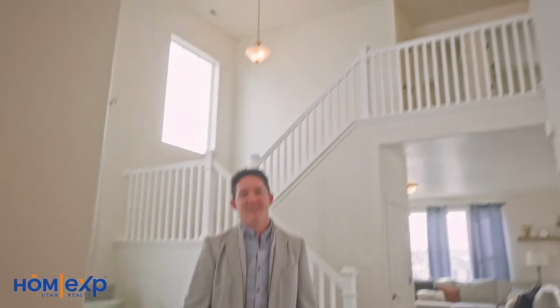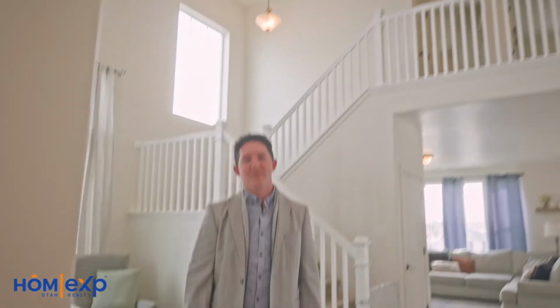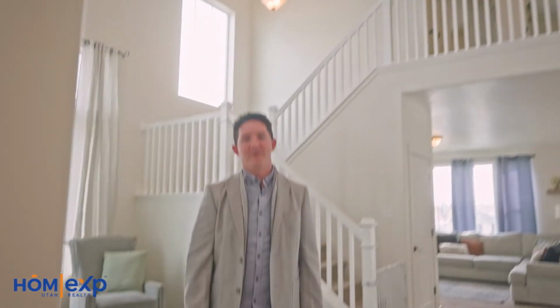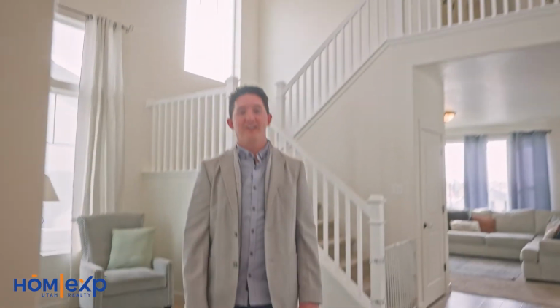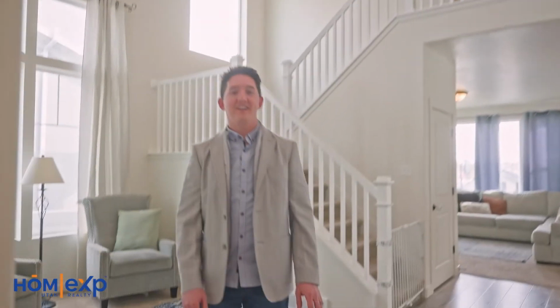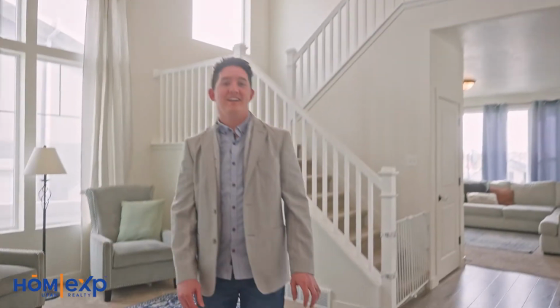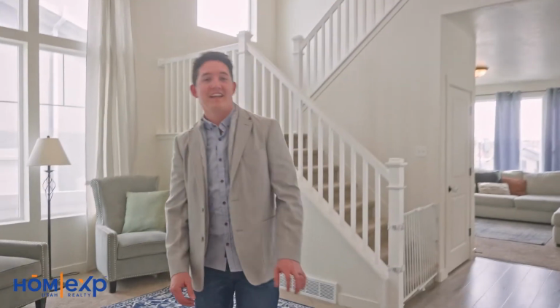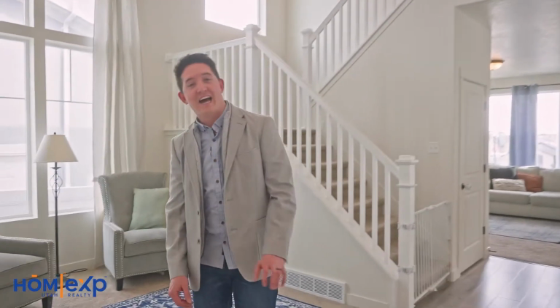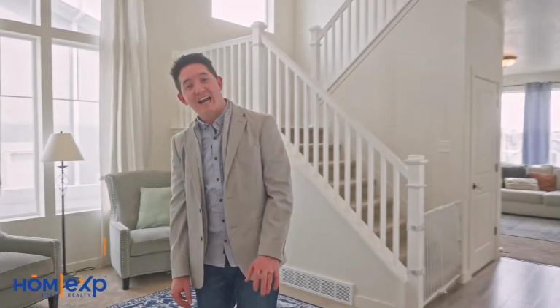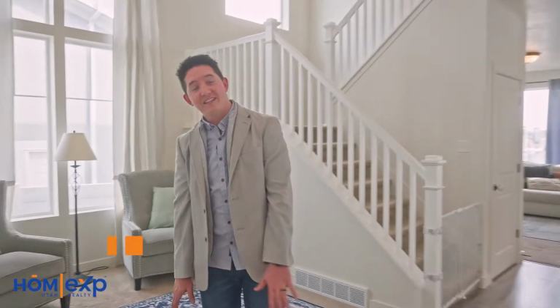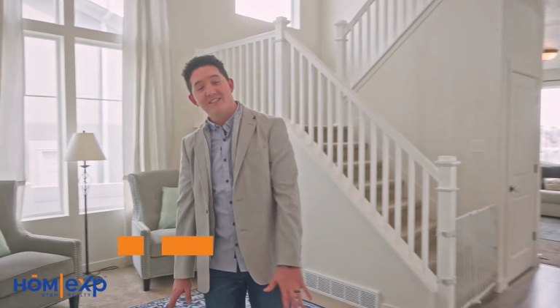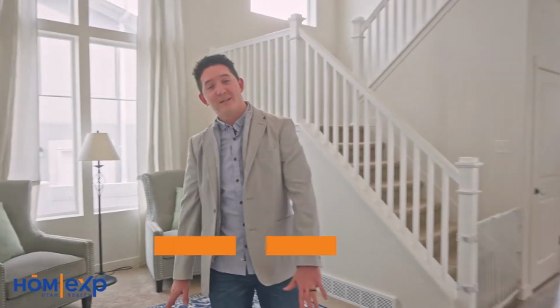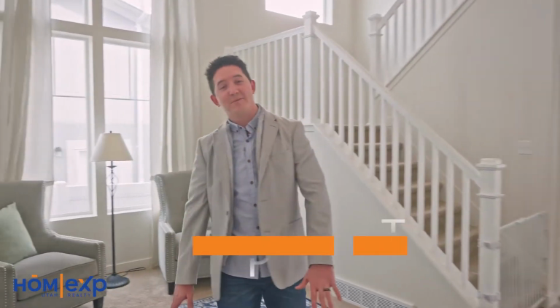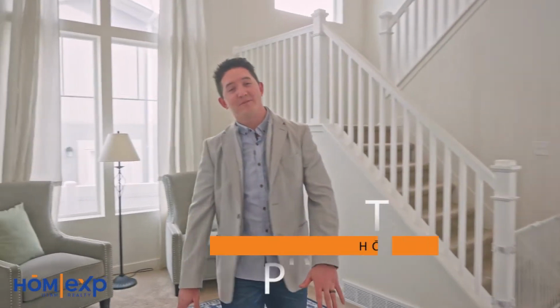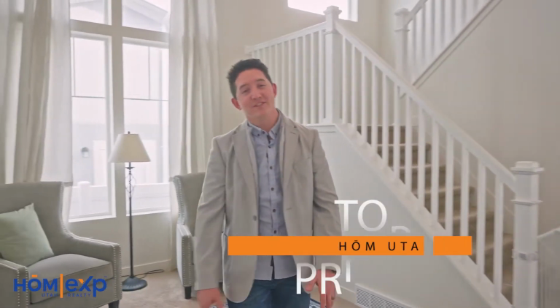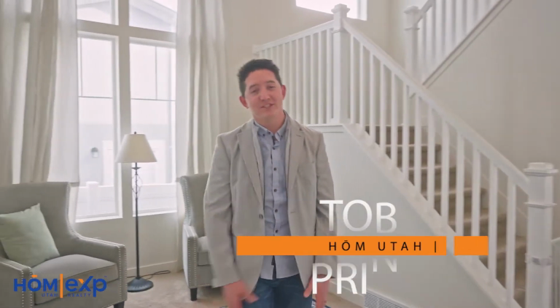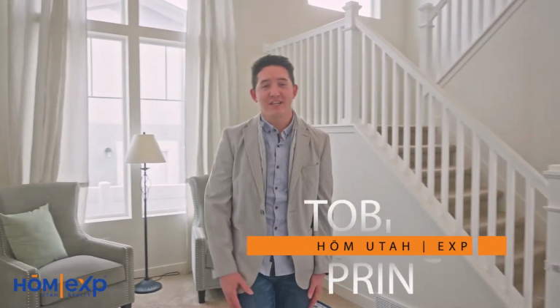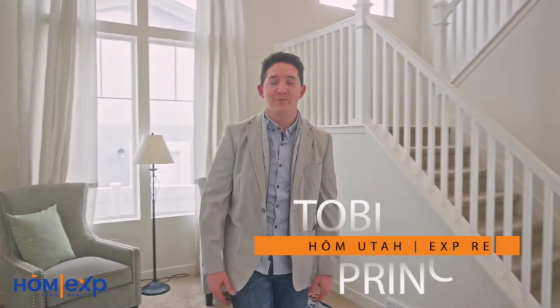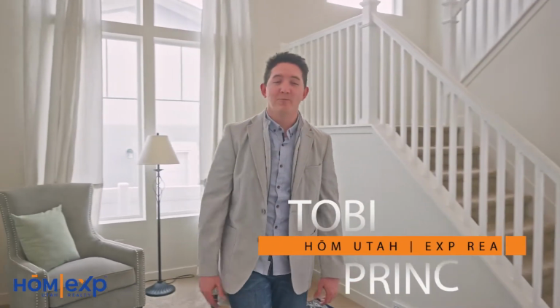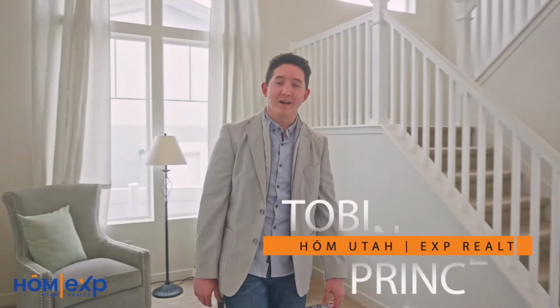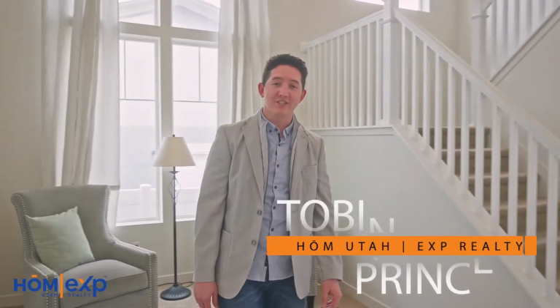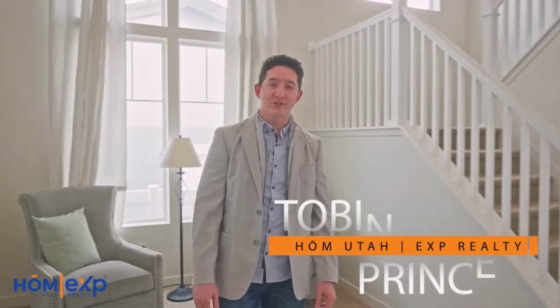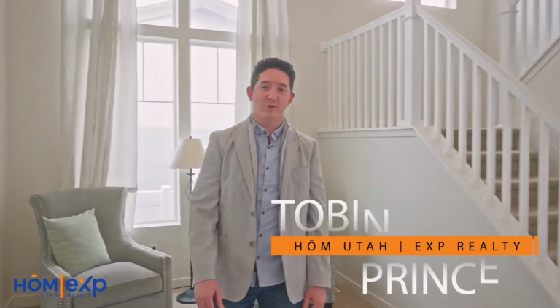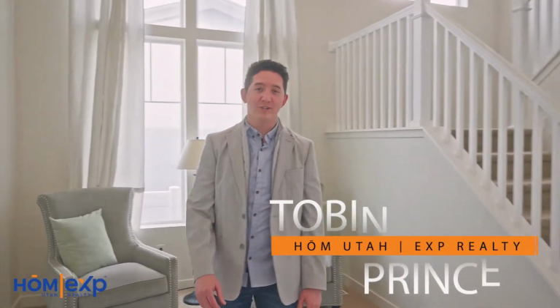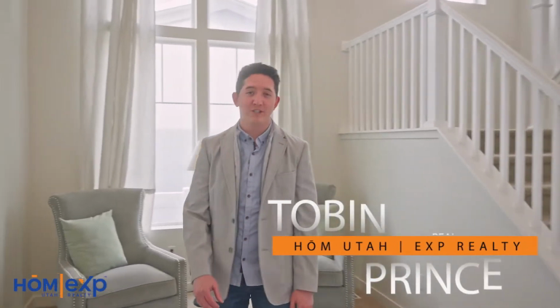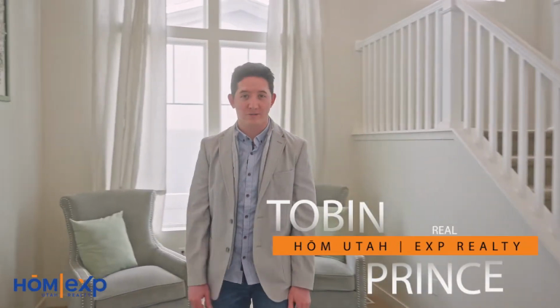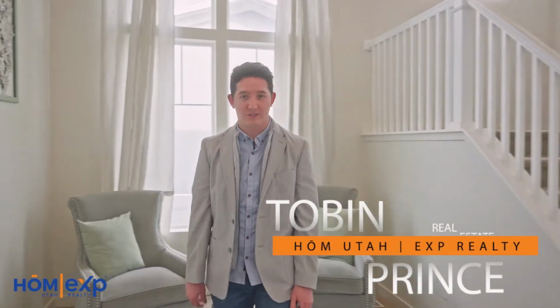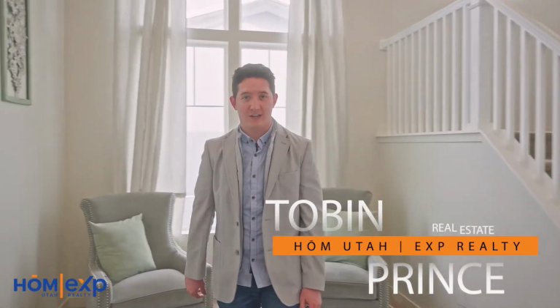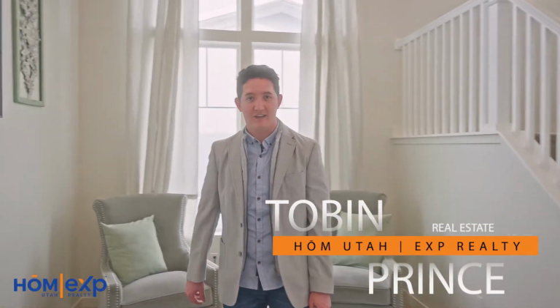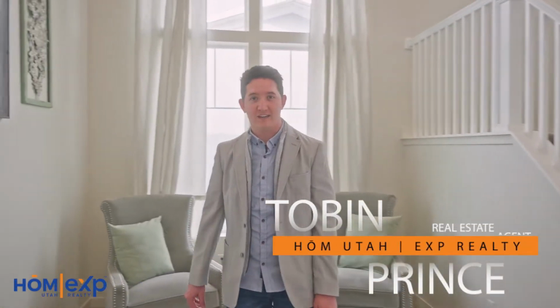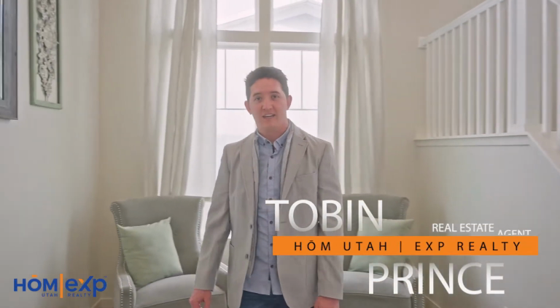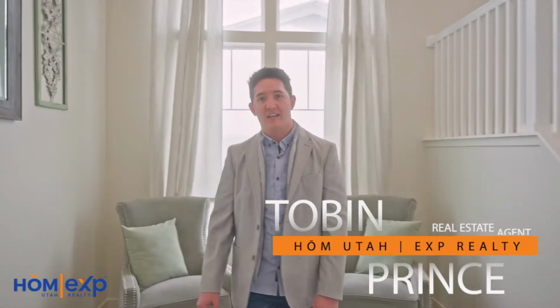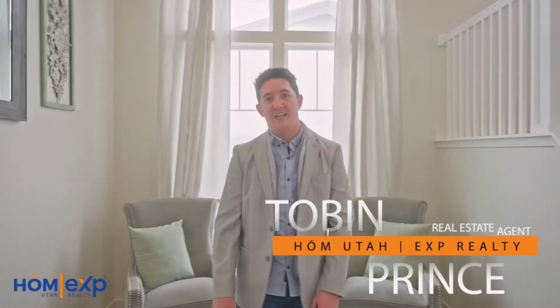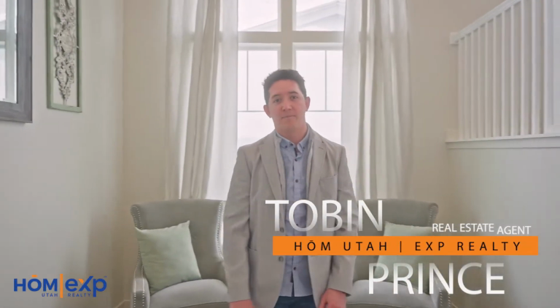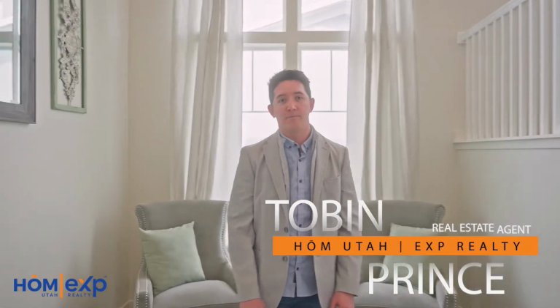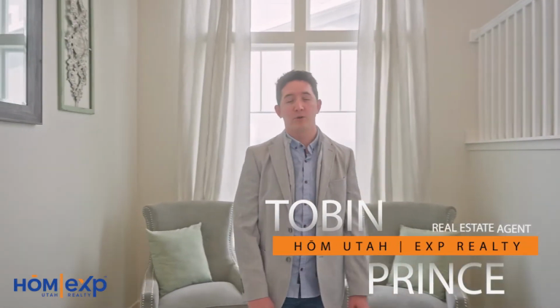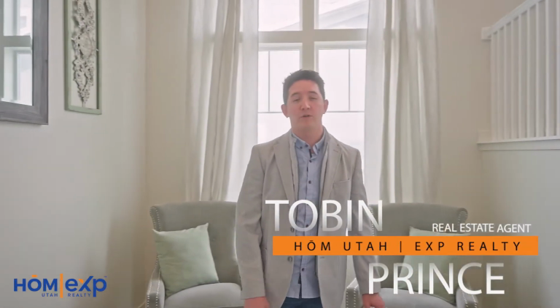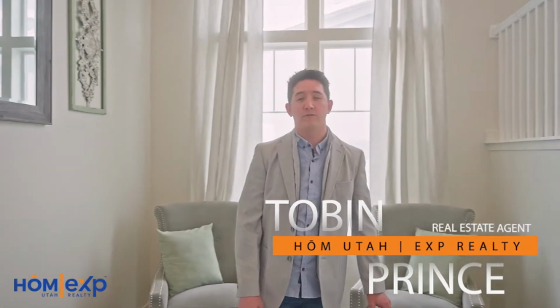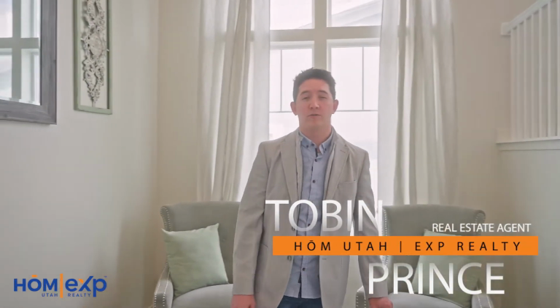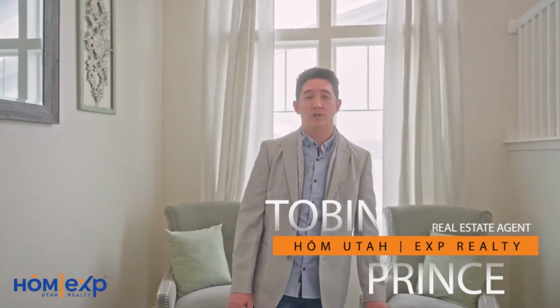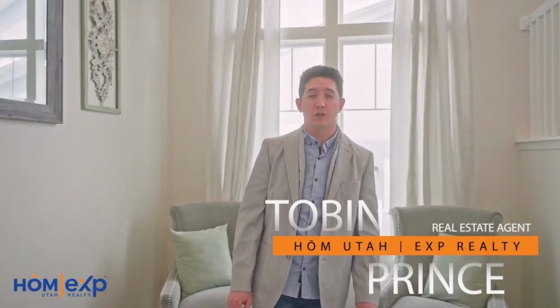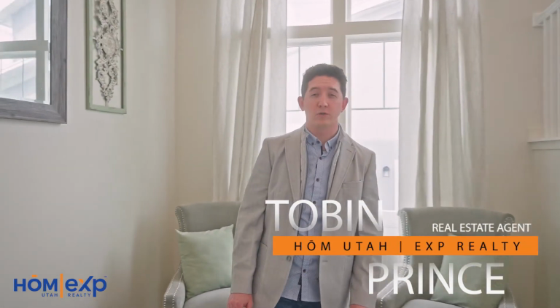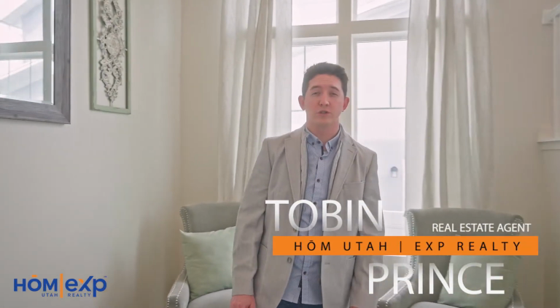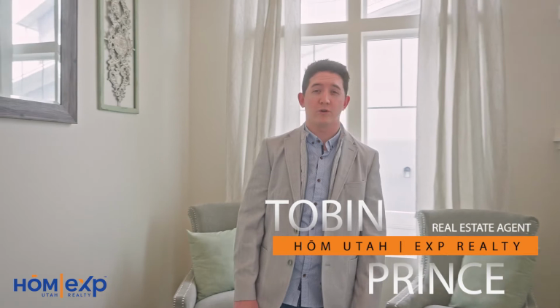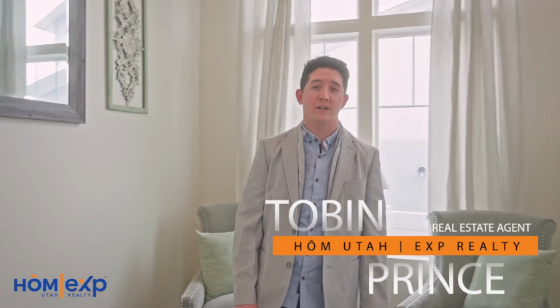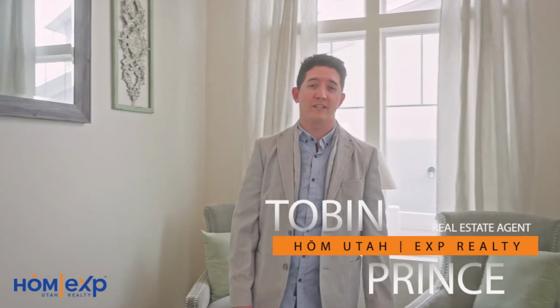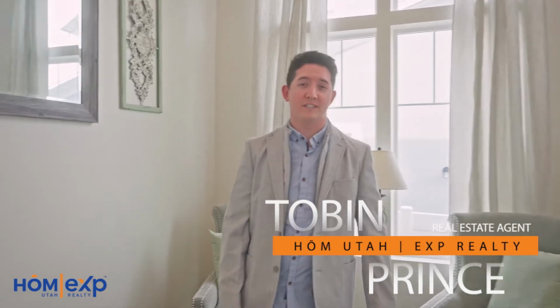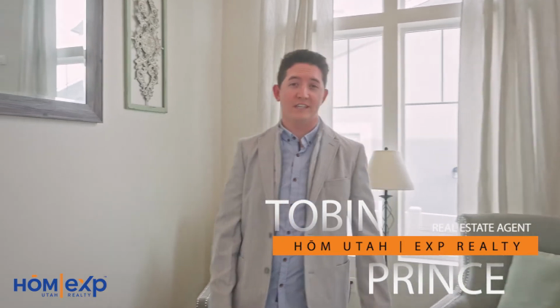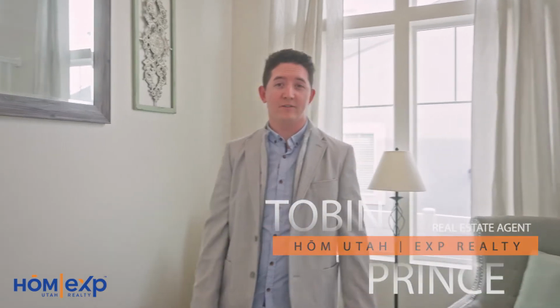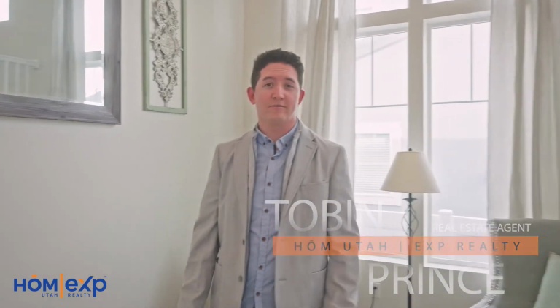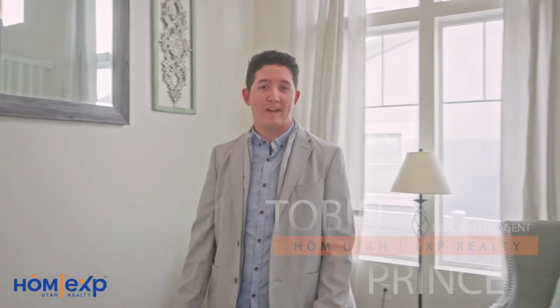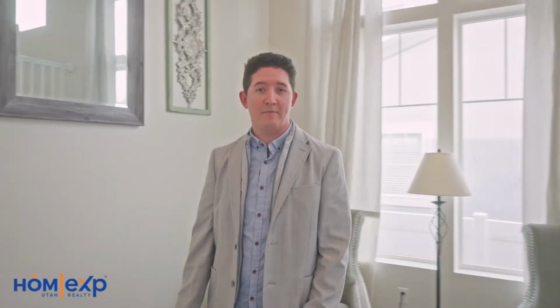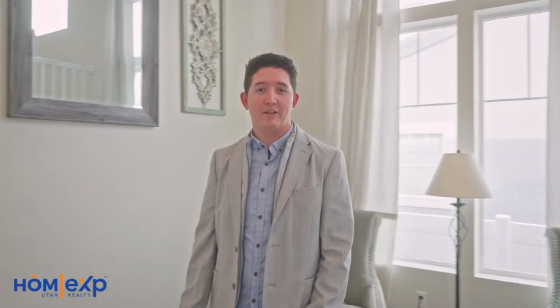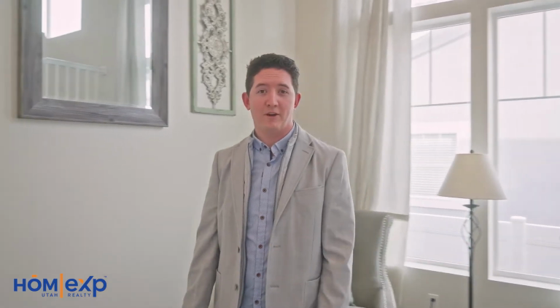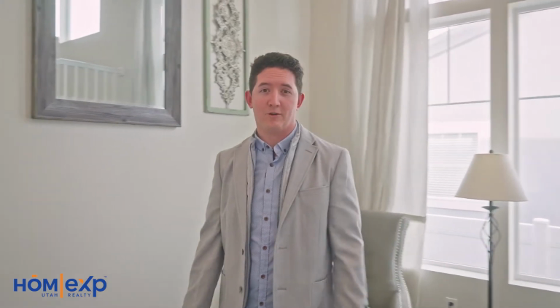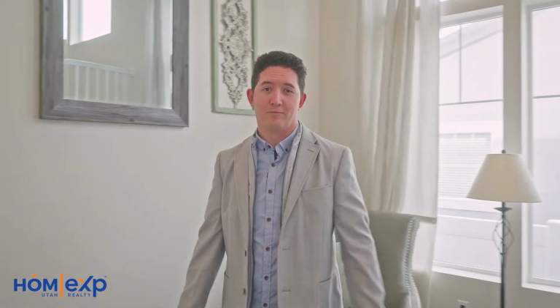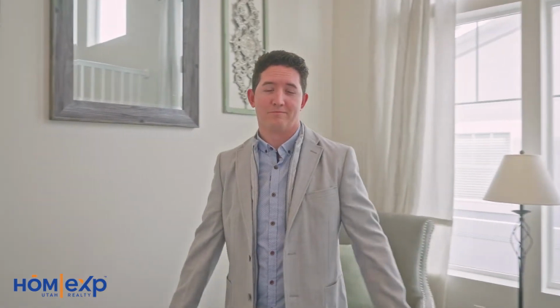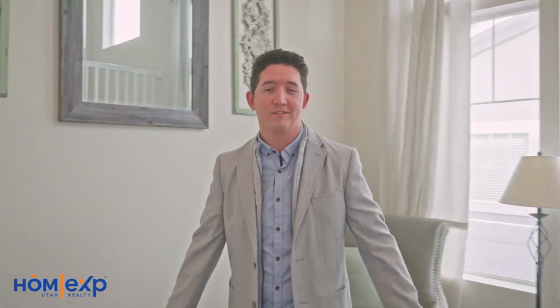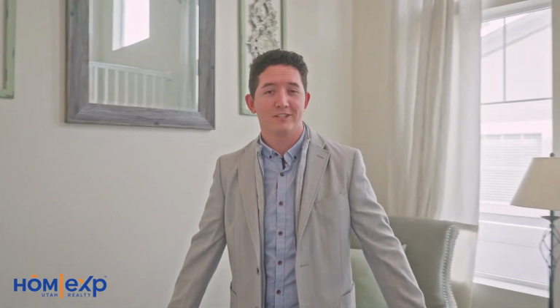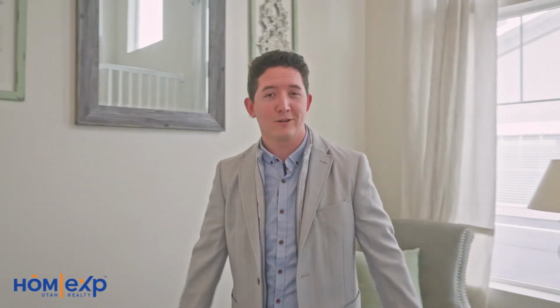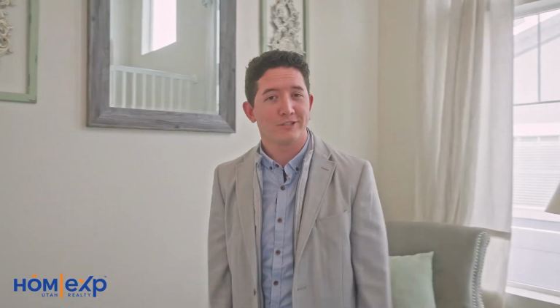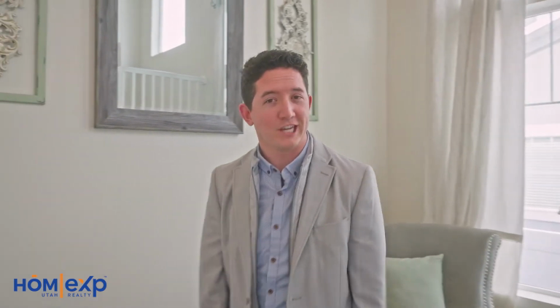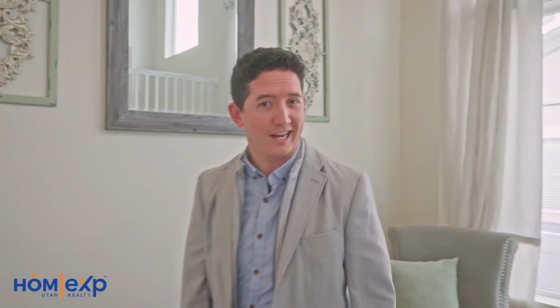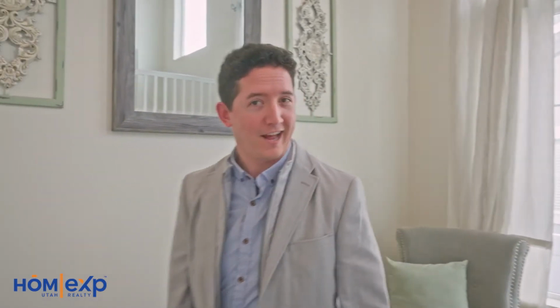We're here in the Highland Subdivision in West Jordan, Utah in a beautiful two-story single-family home. Let's go check it out.